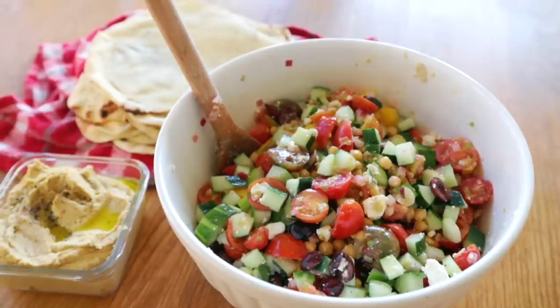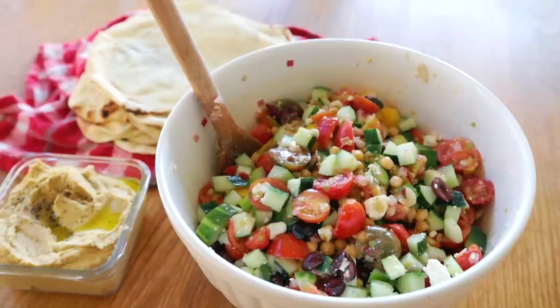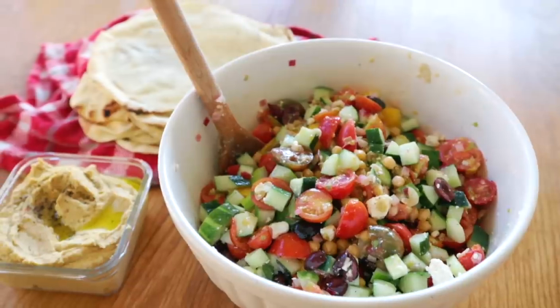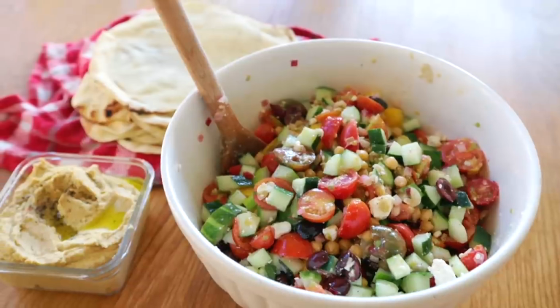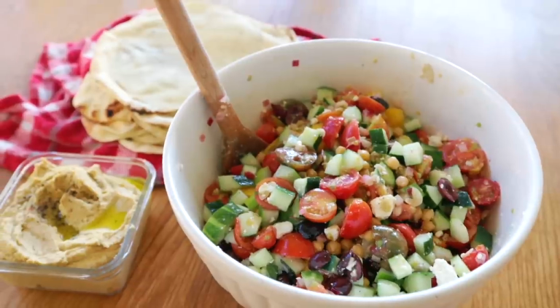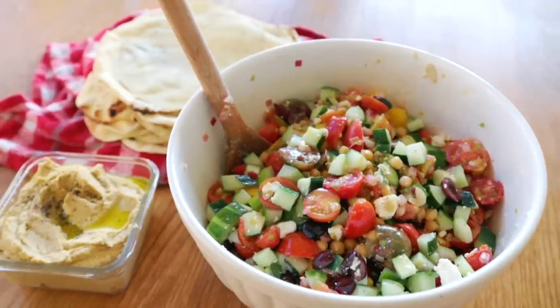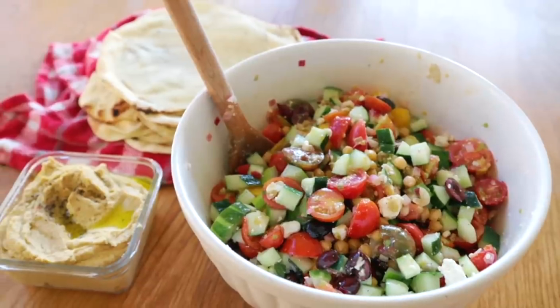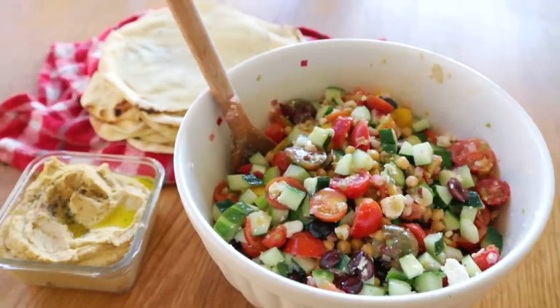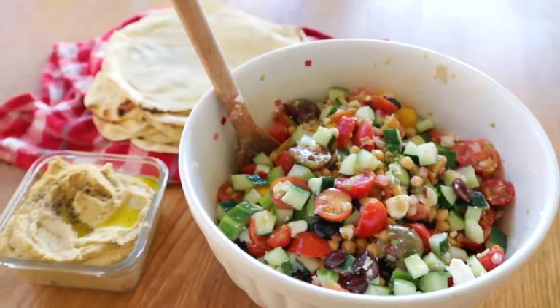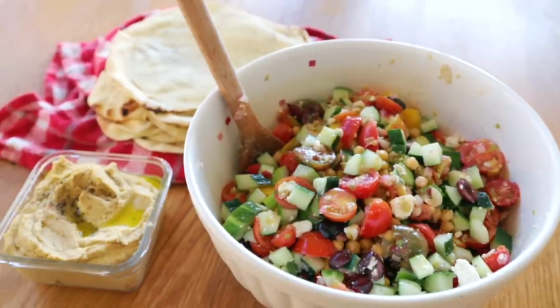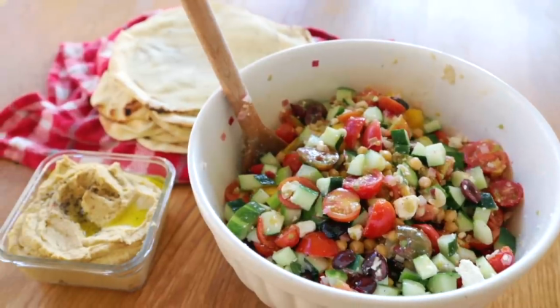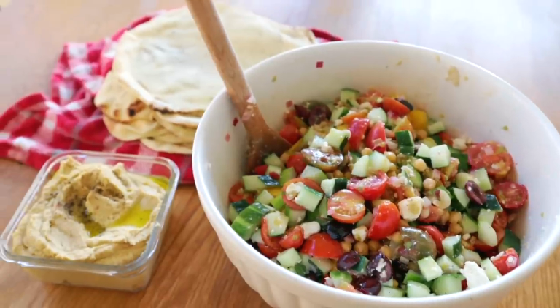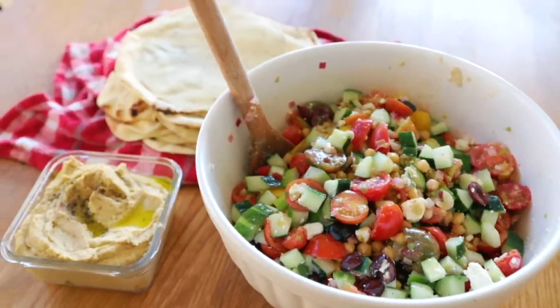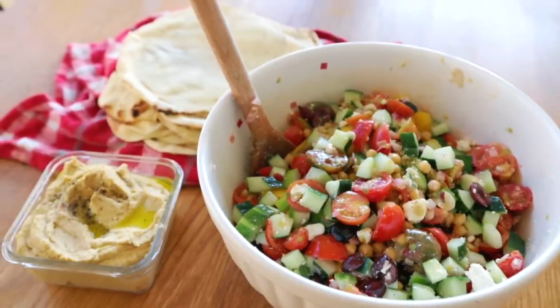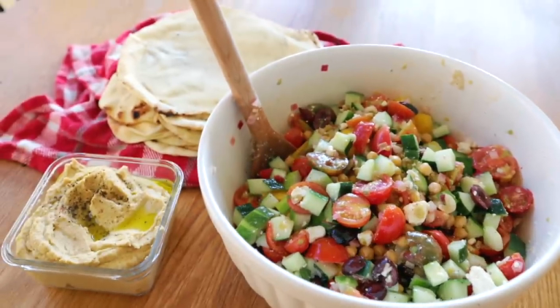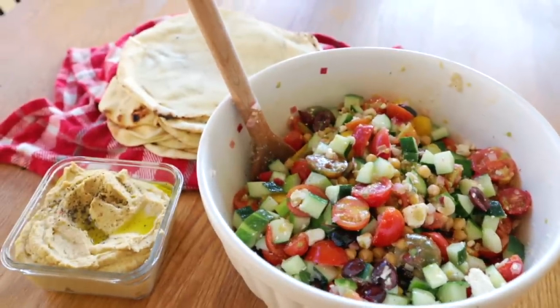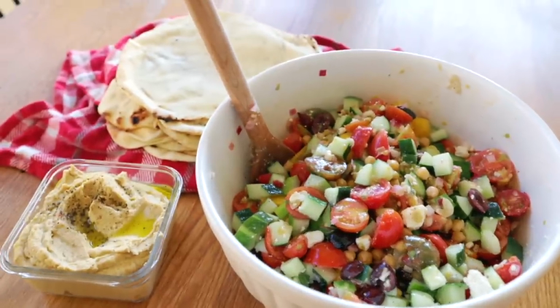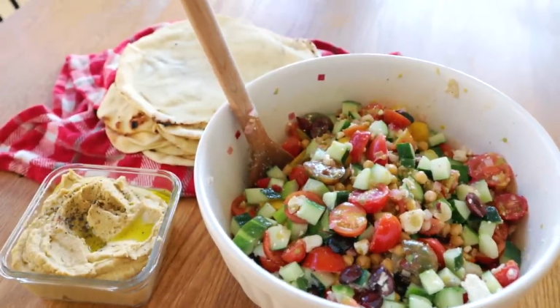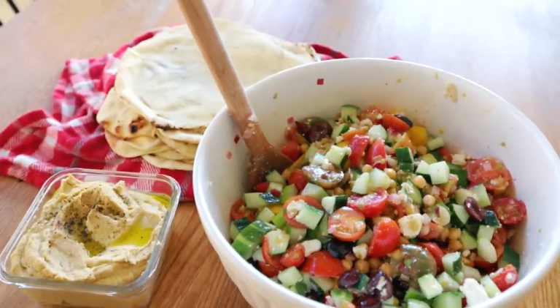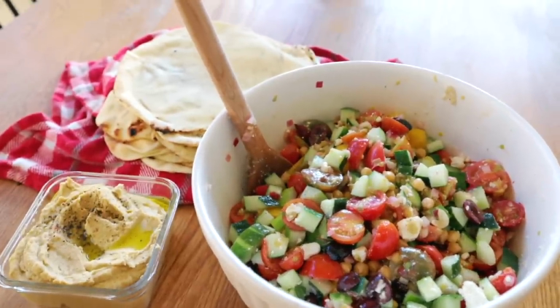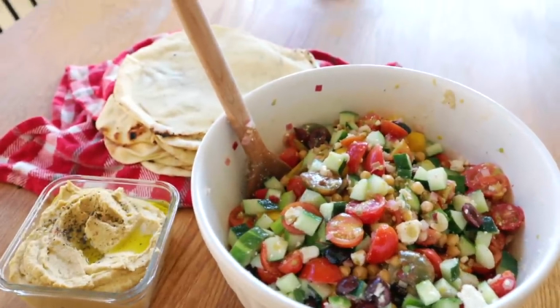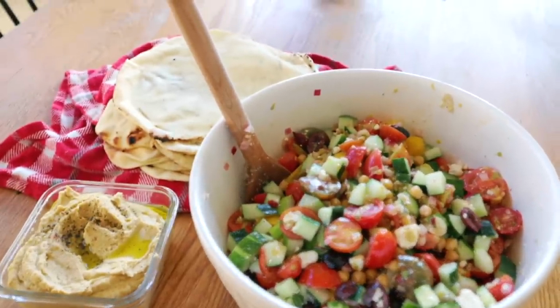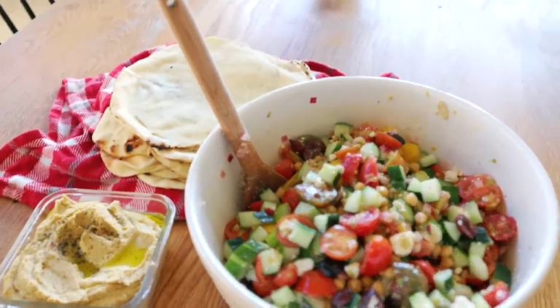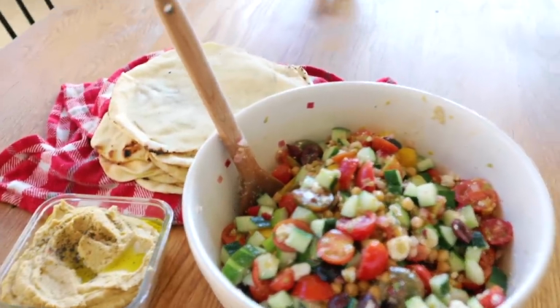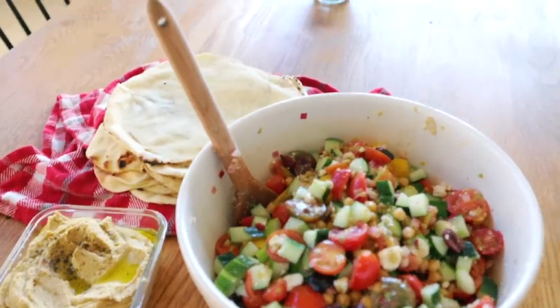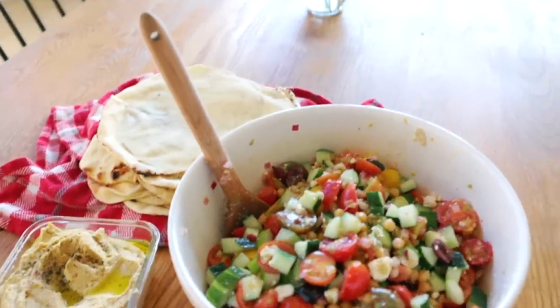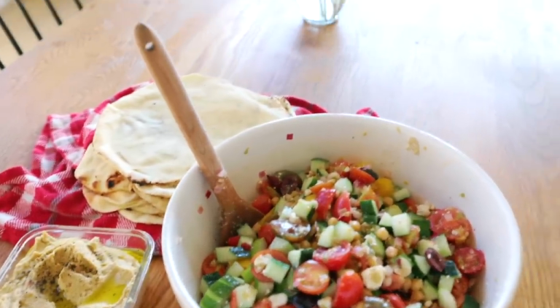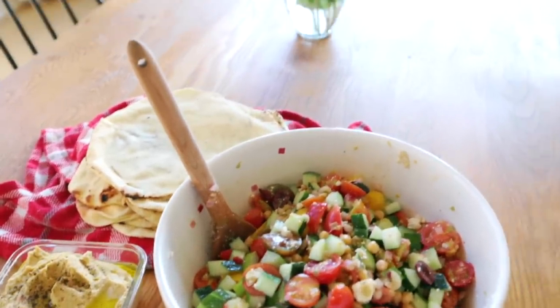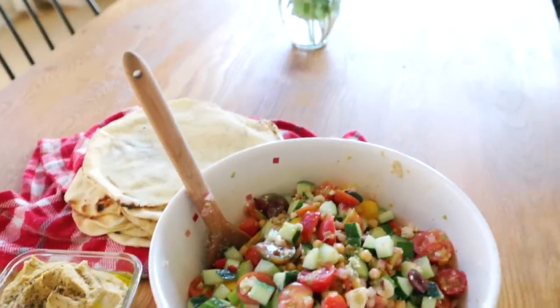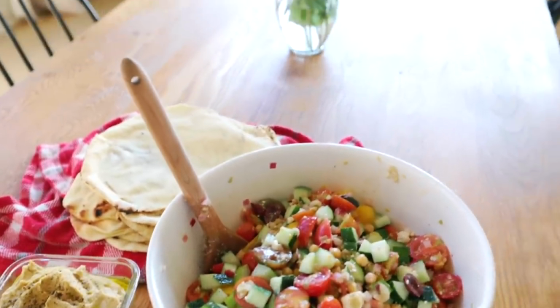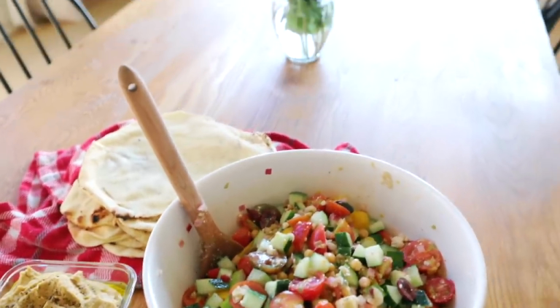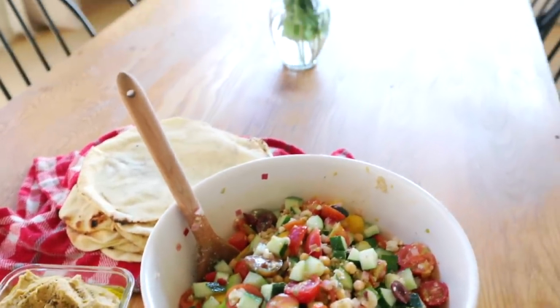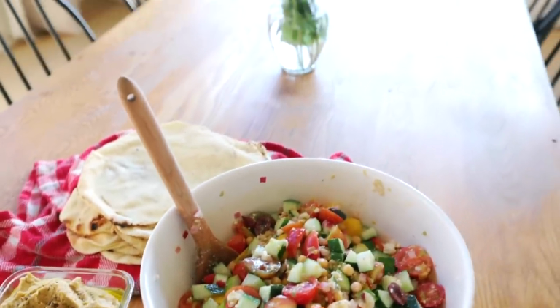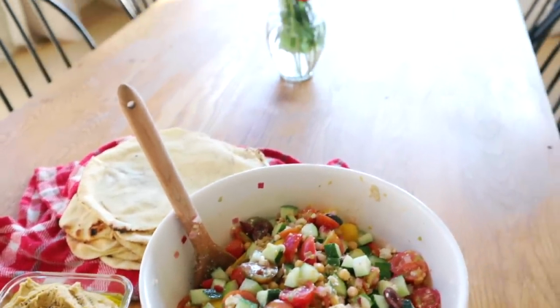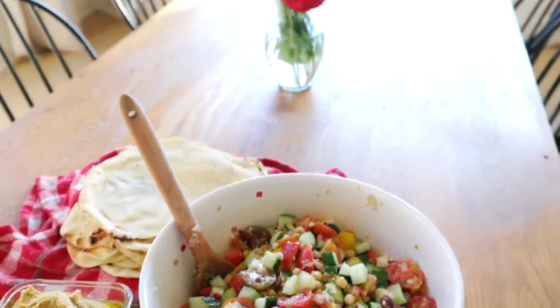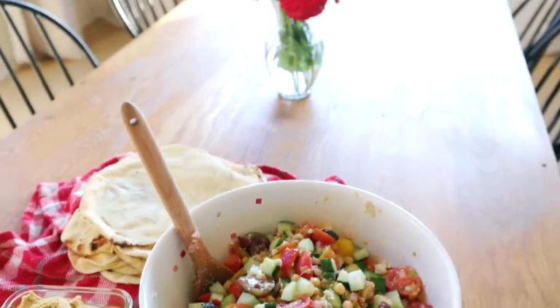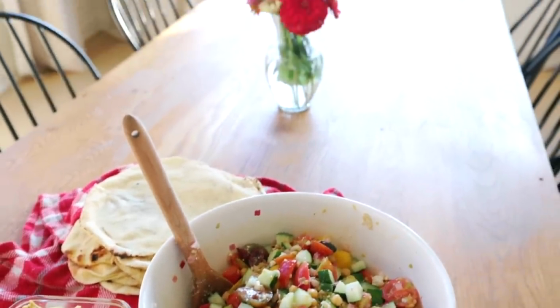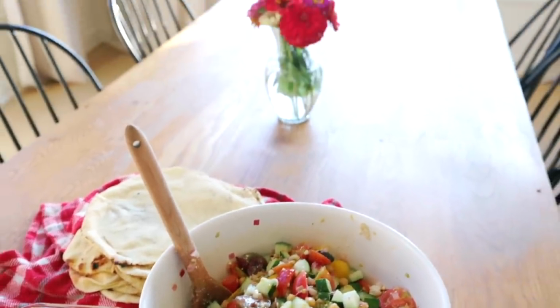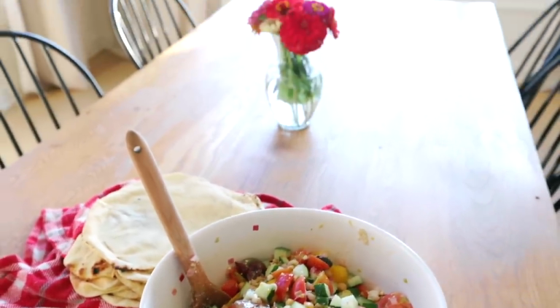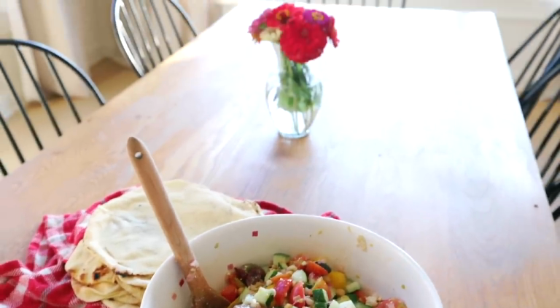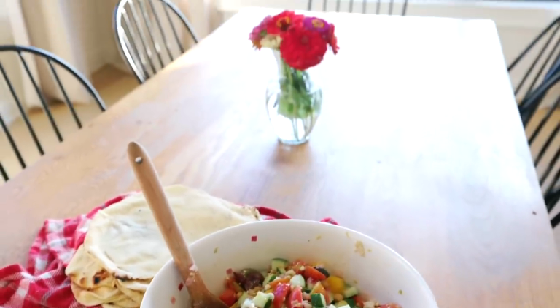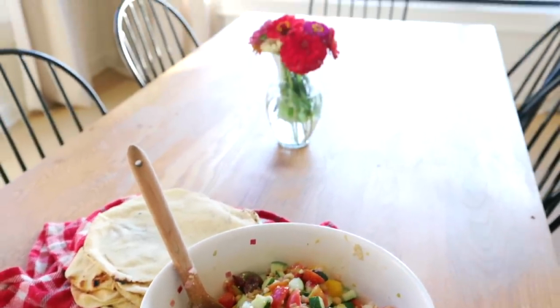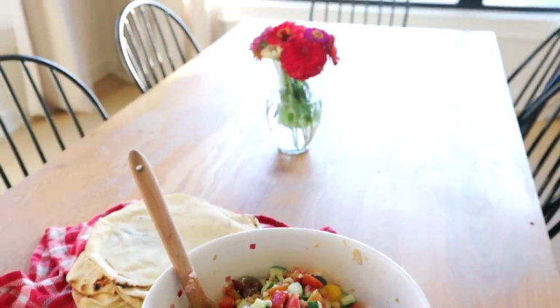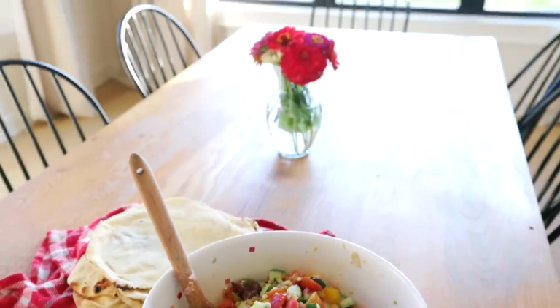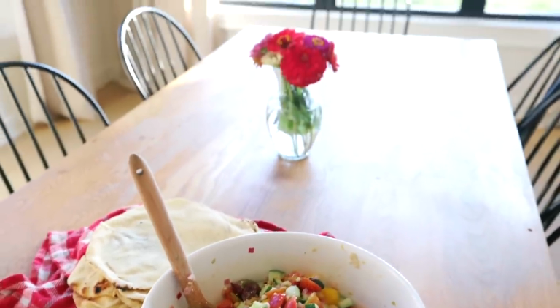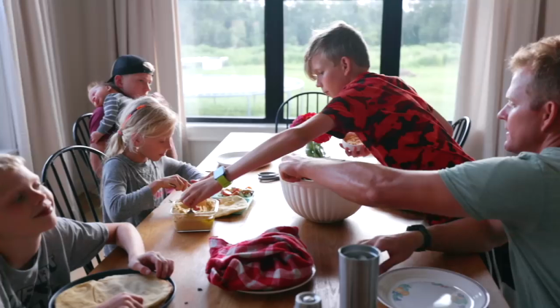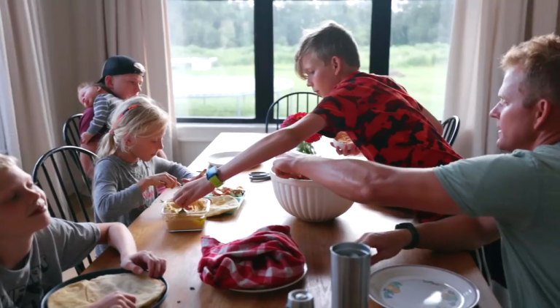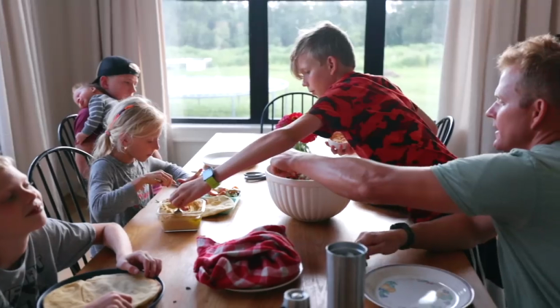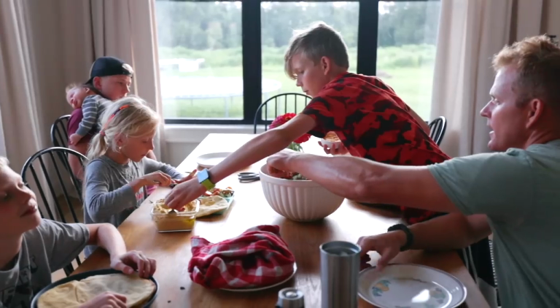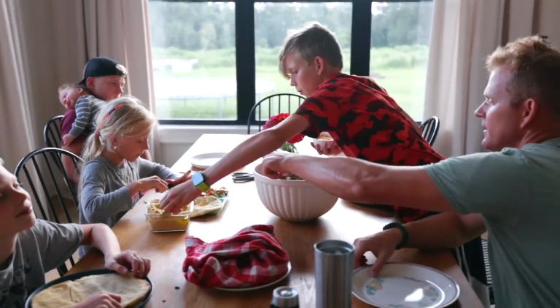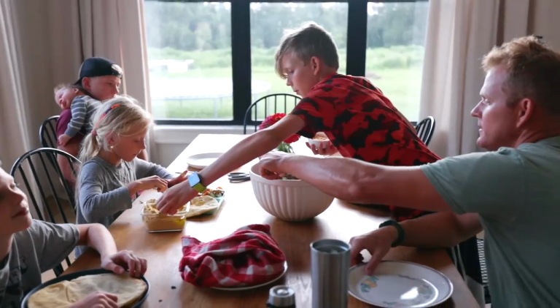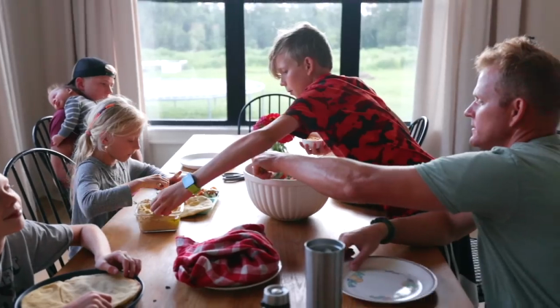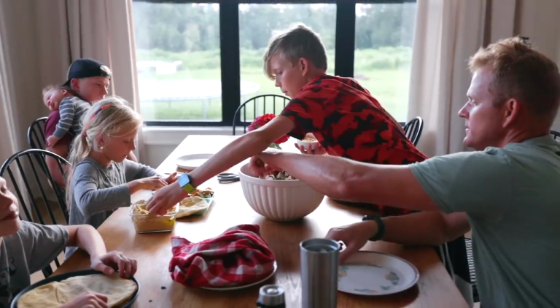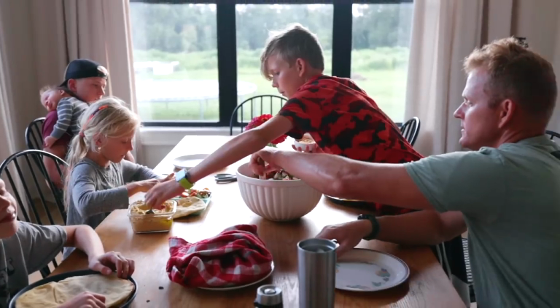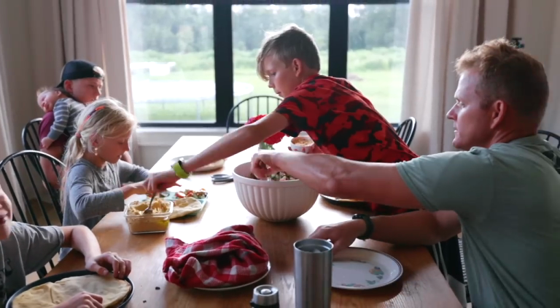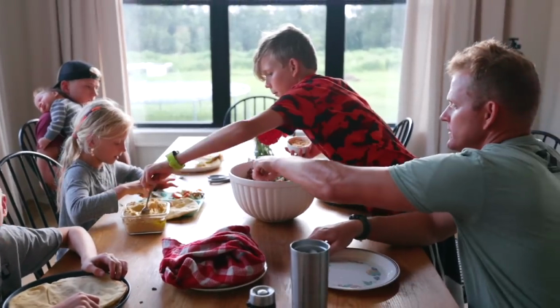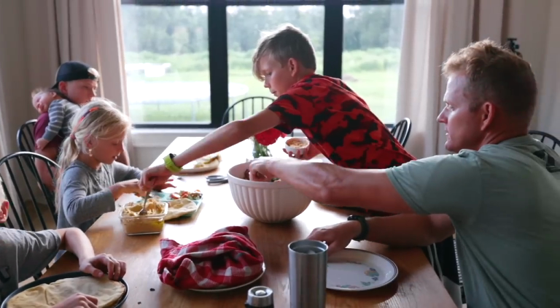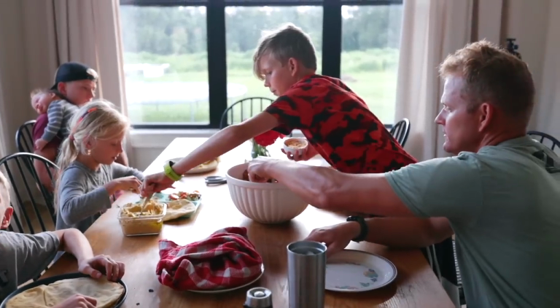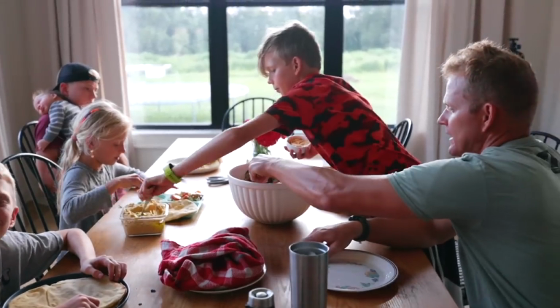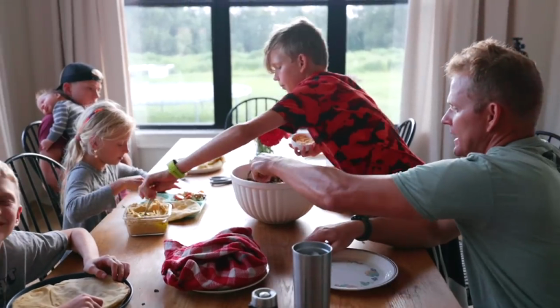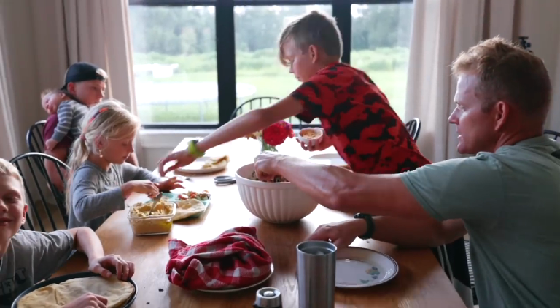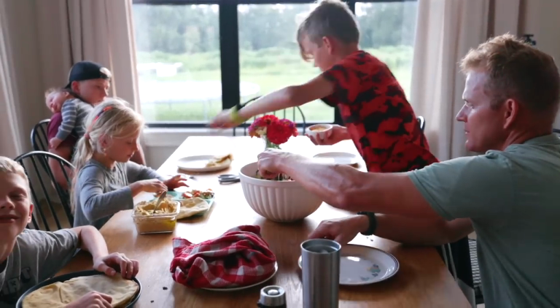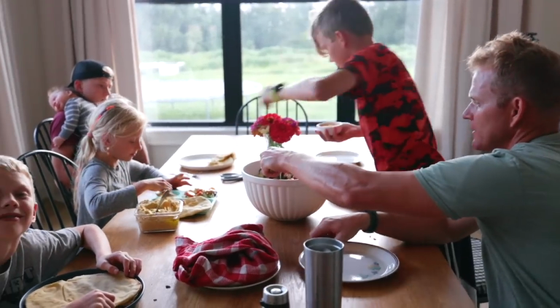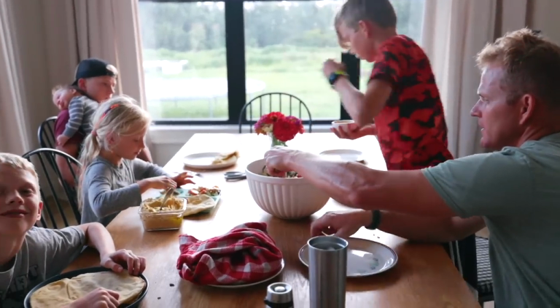Here is the finished dinner — it turned out really good and tasty.